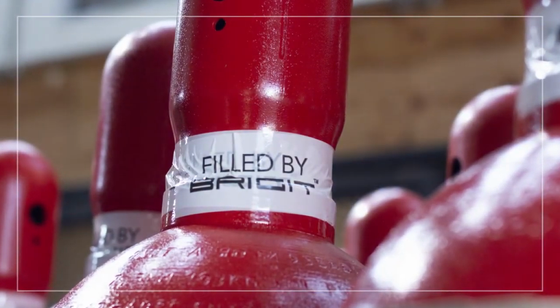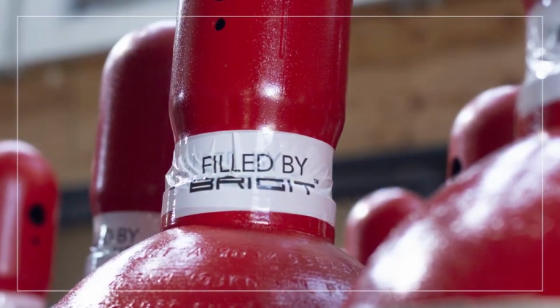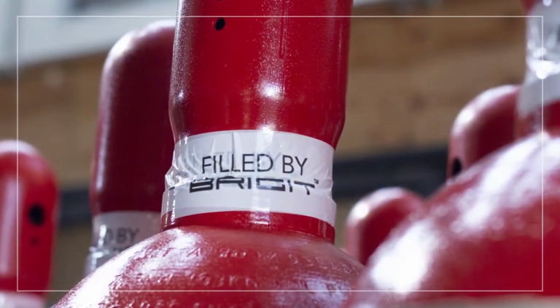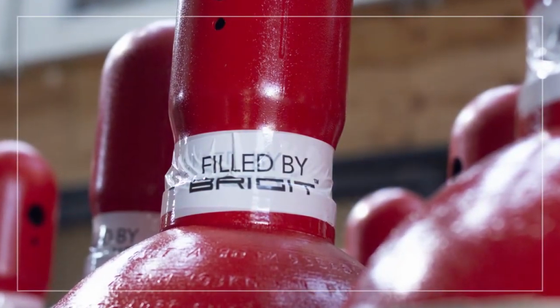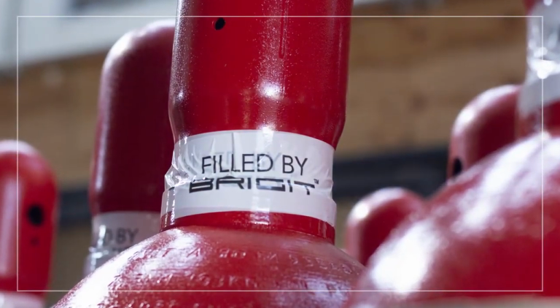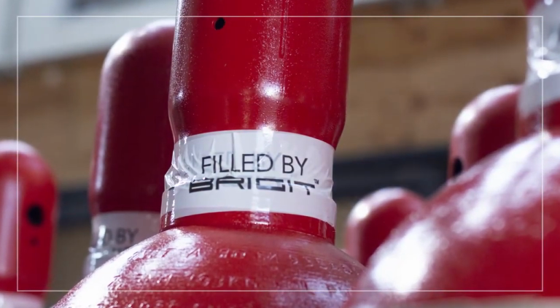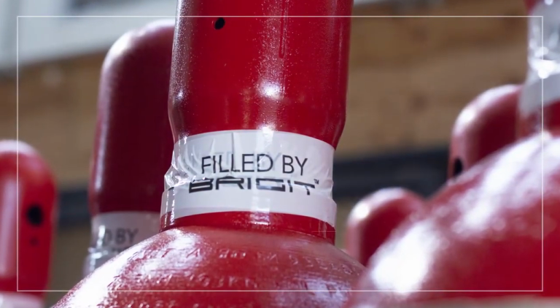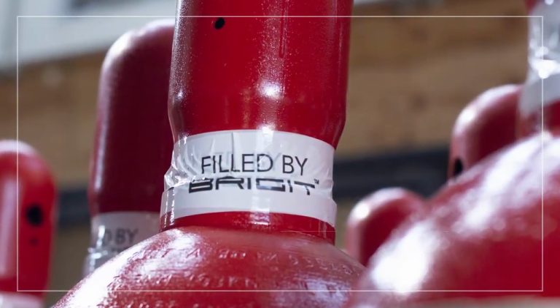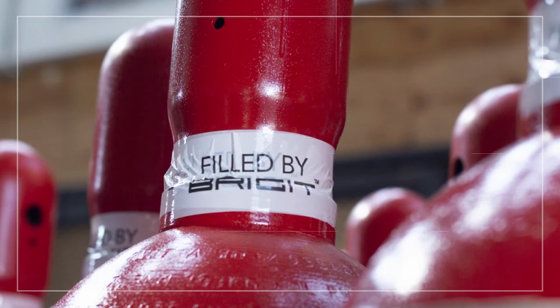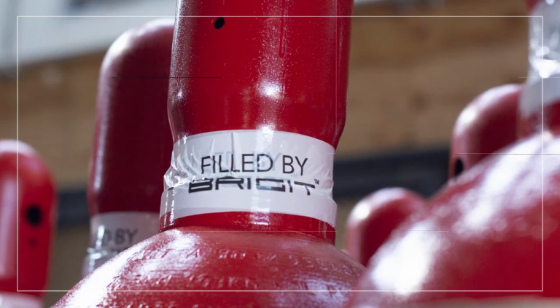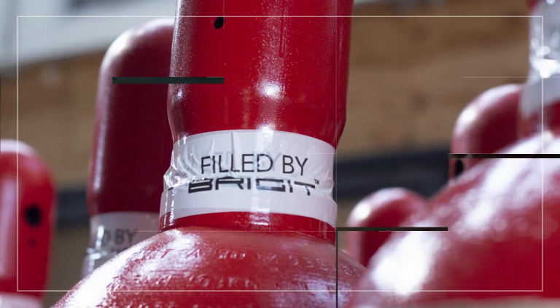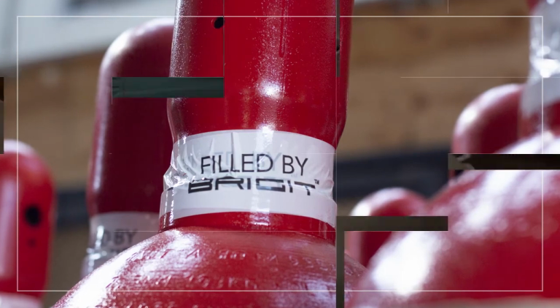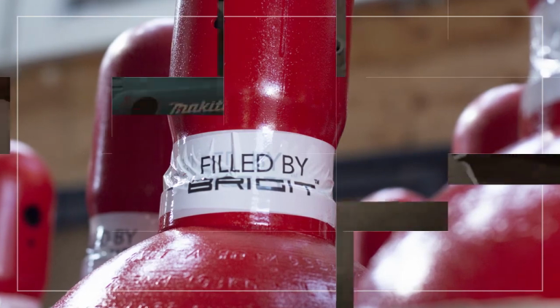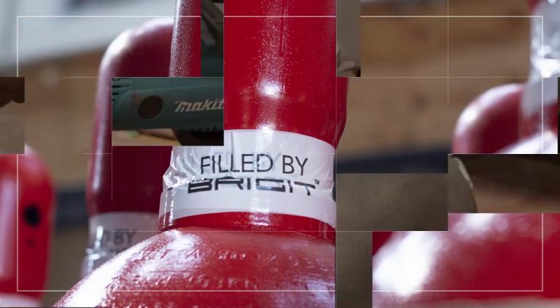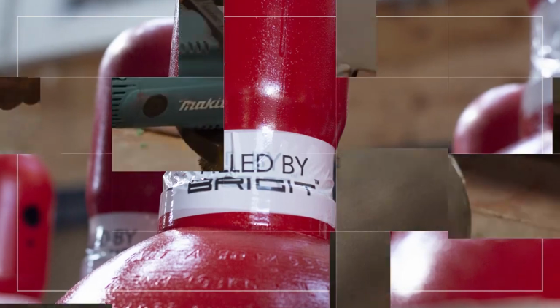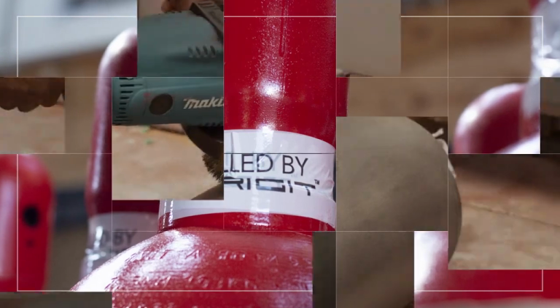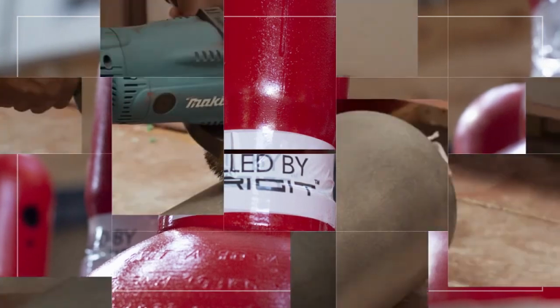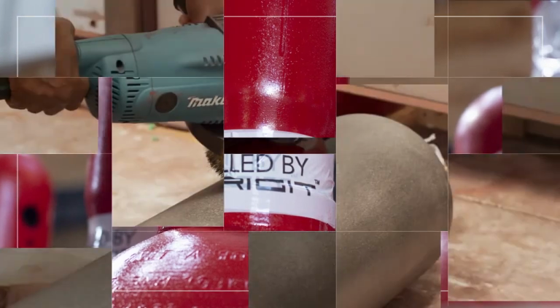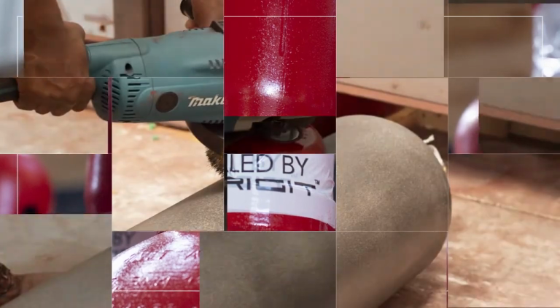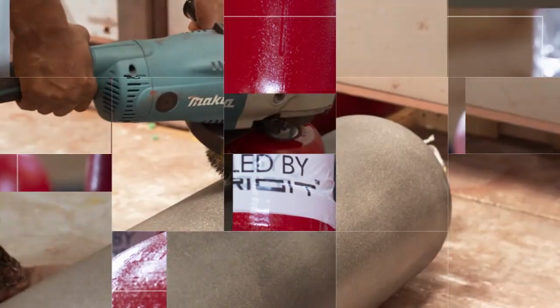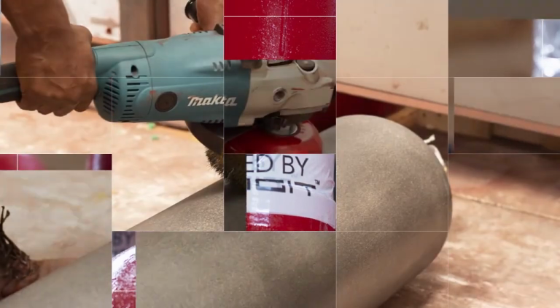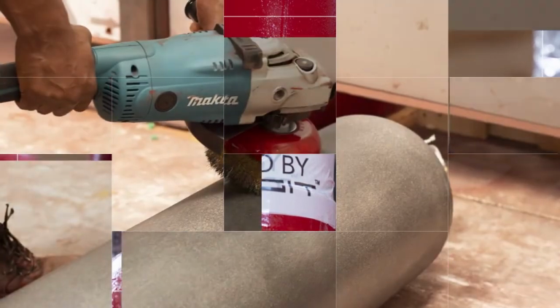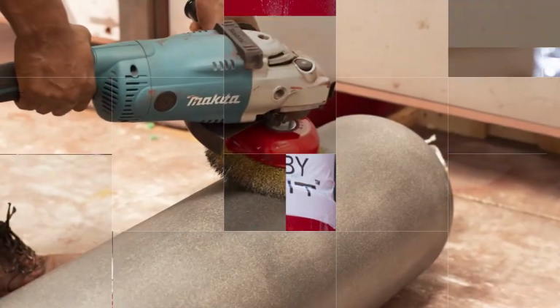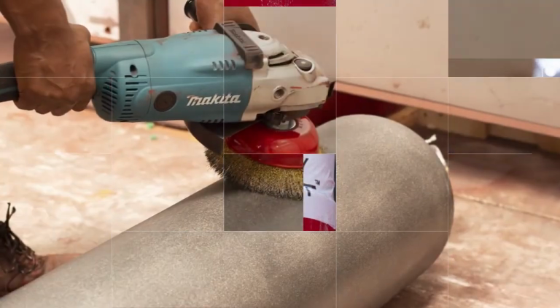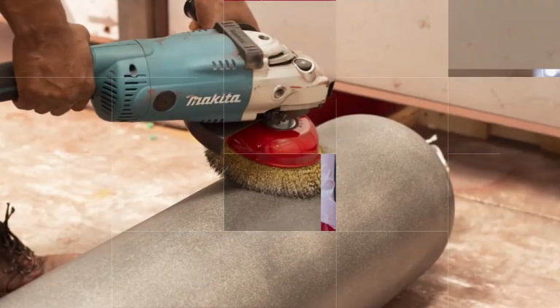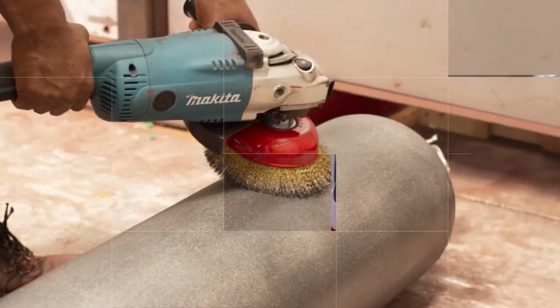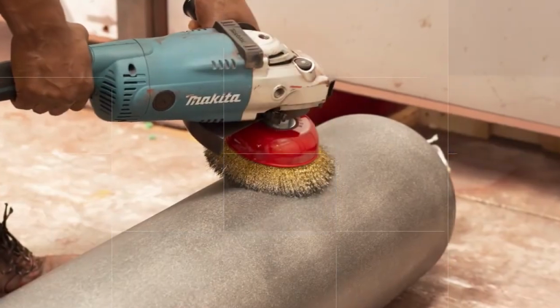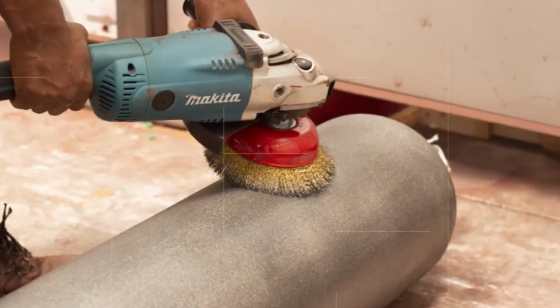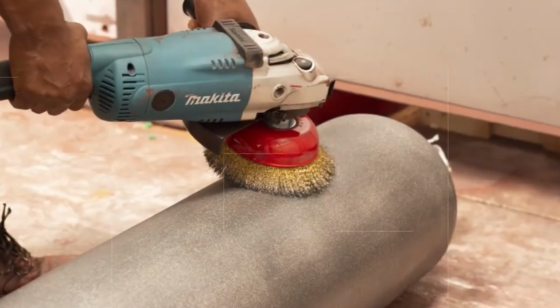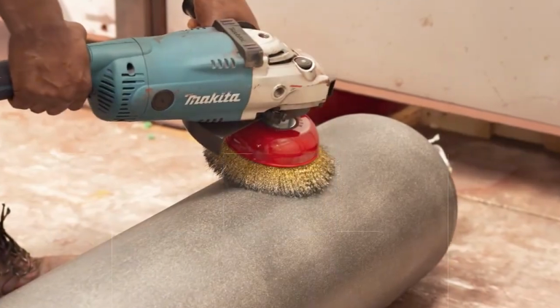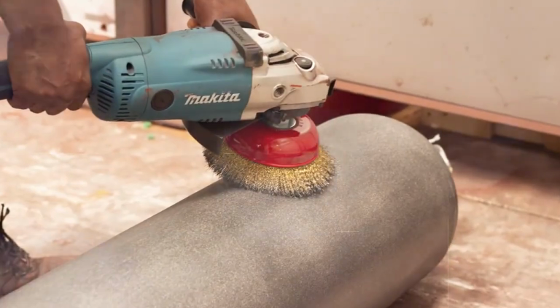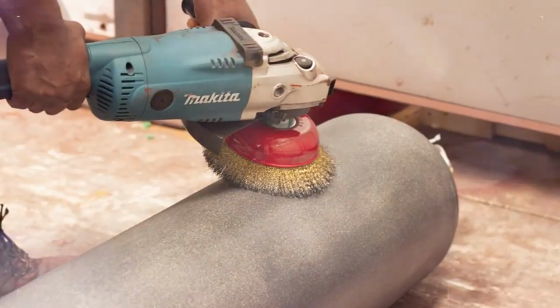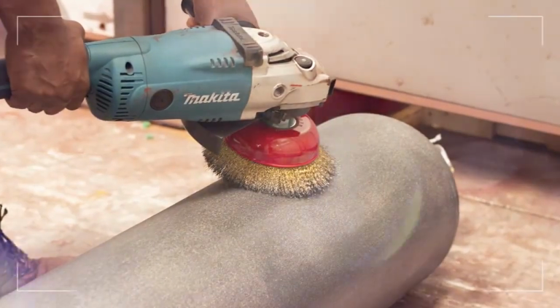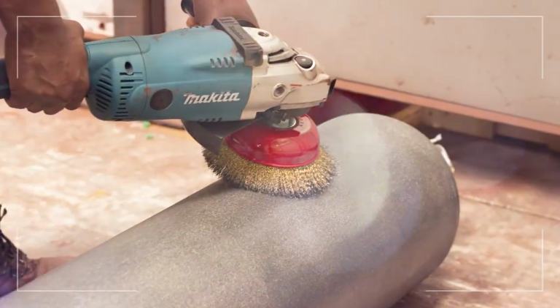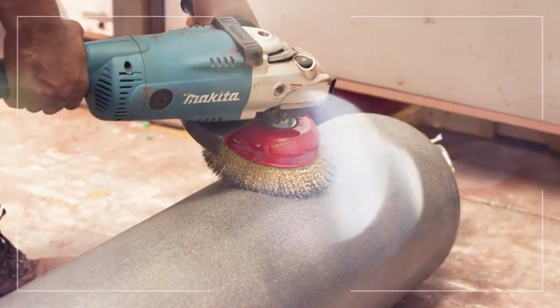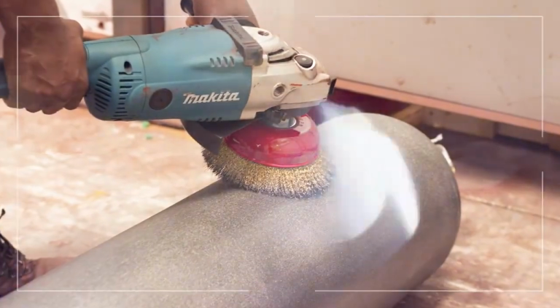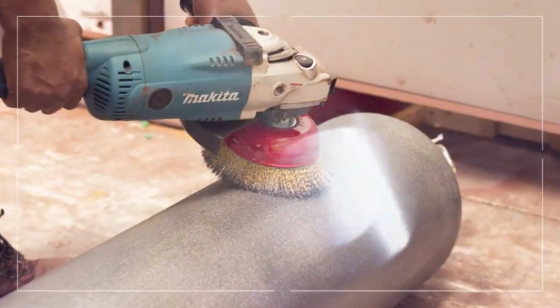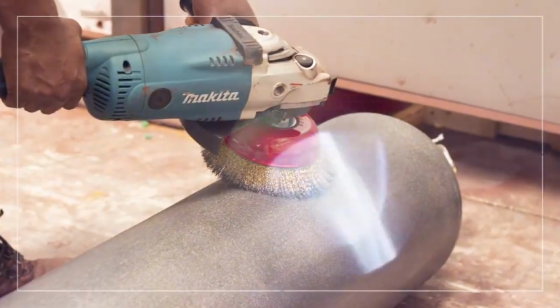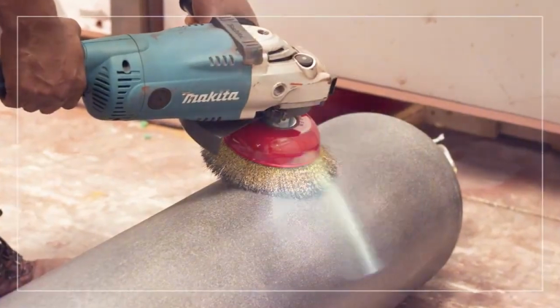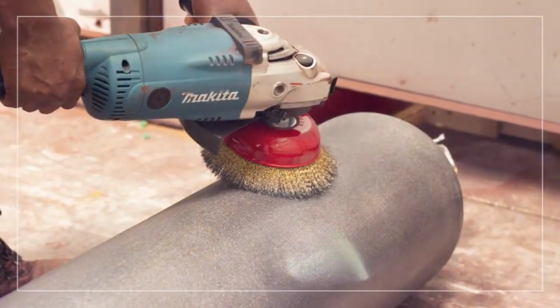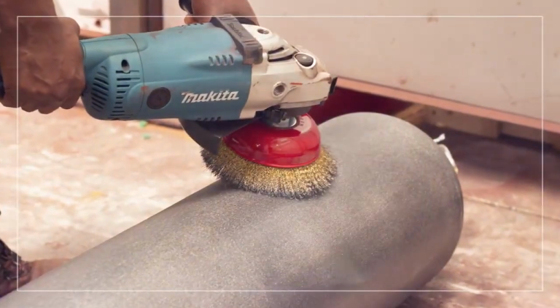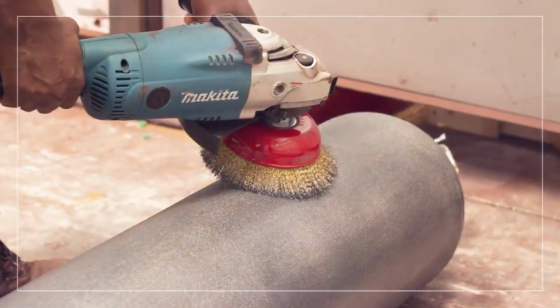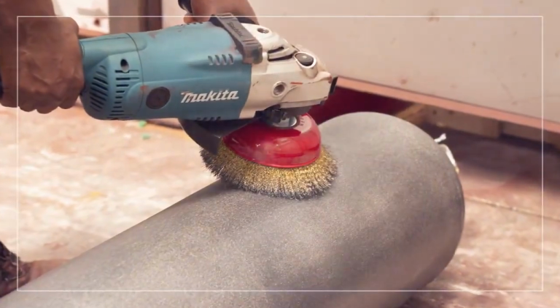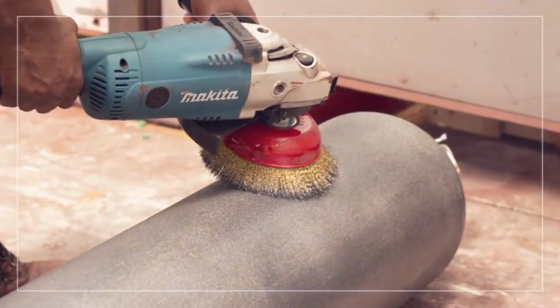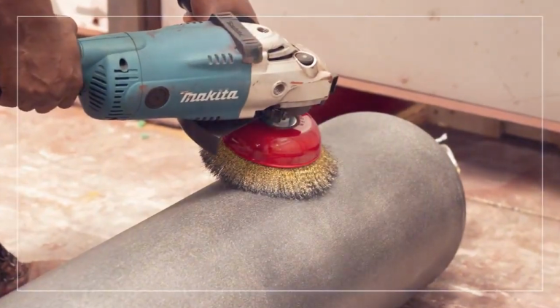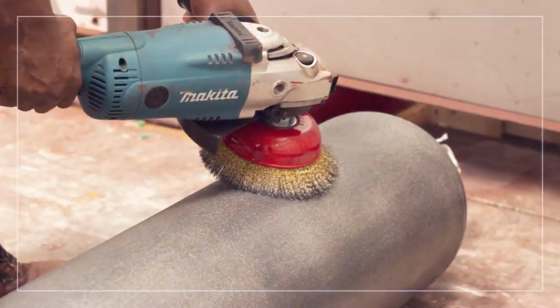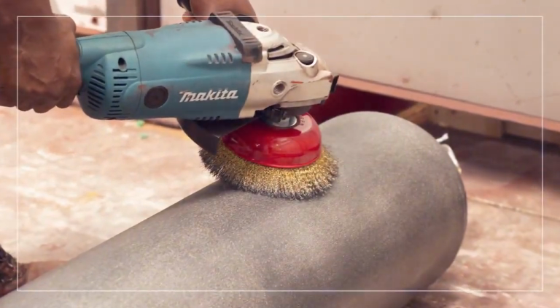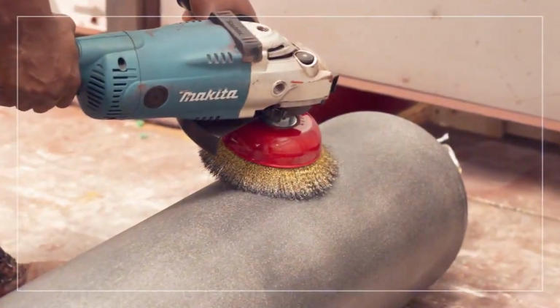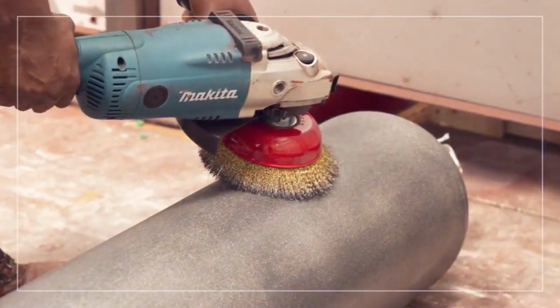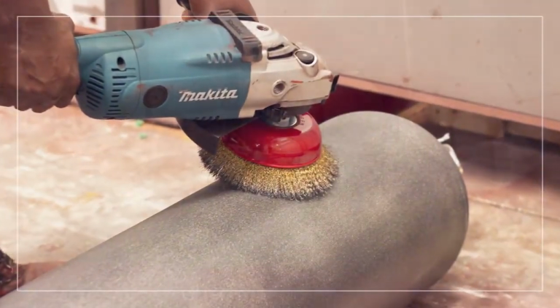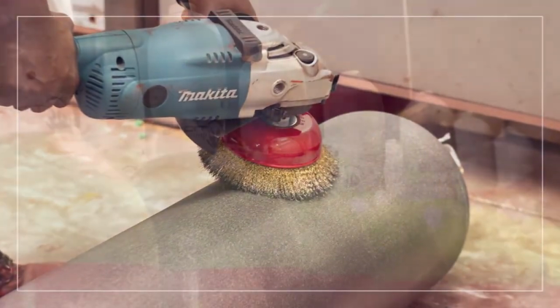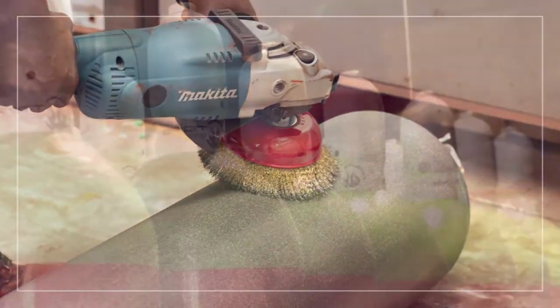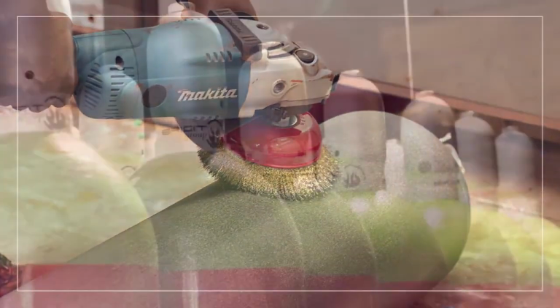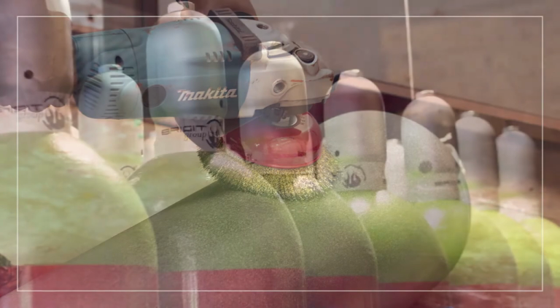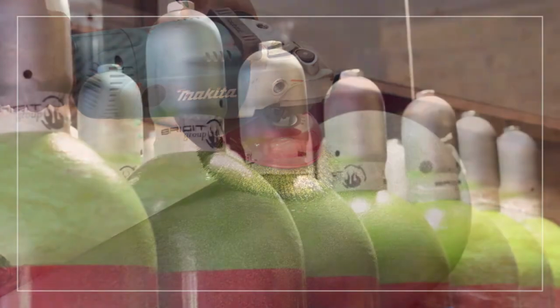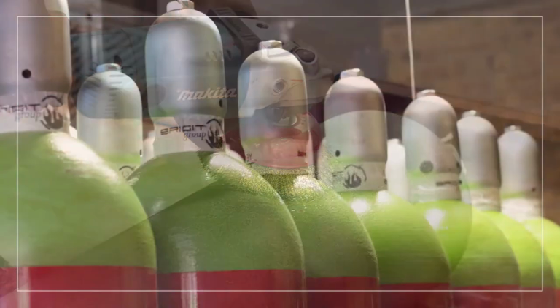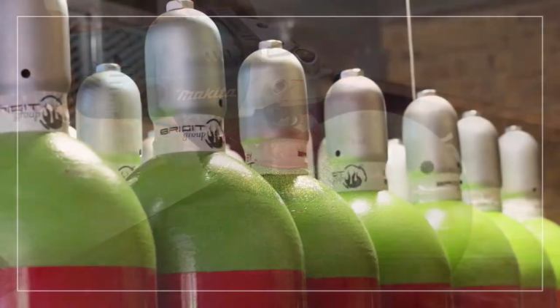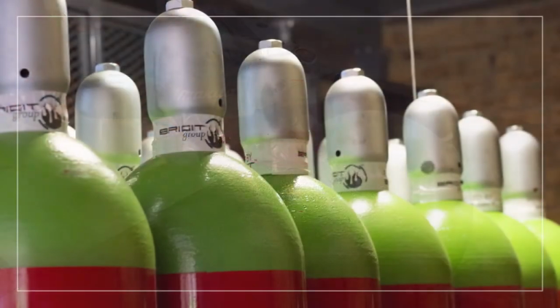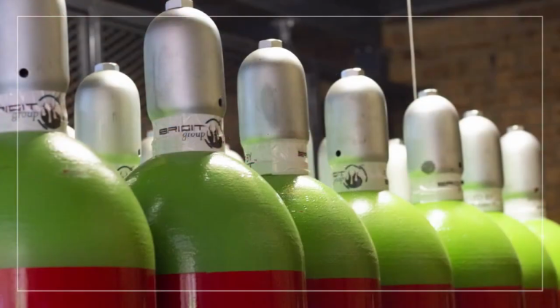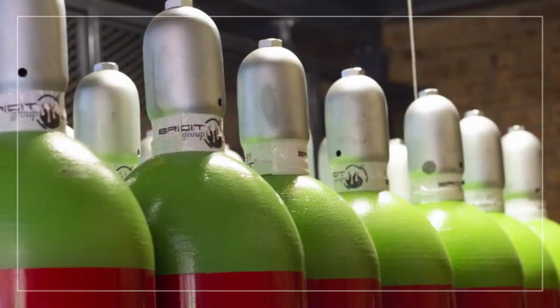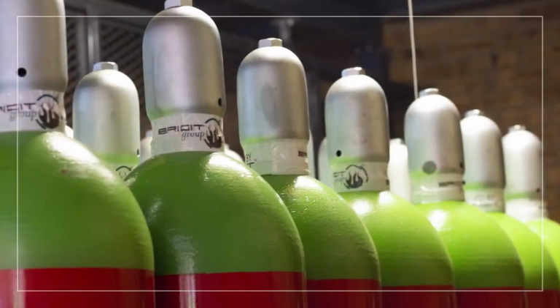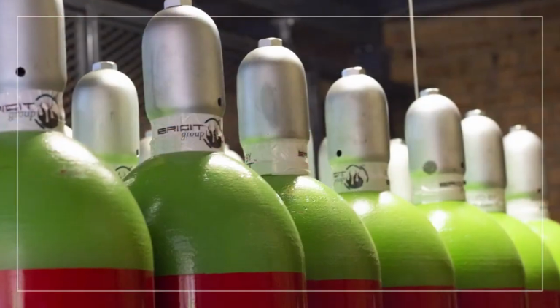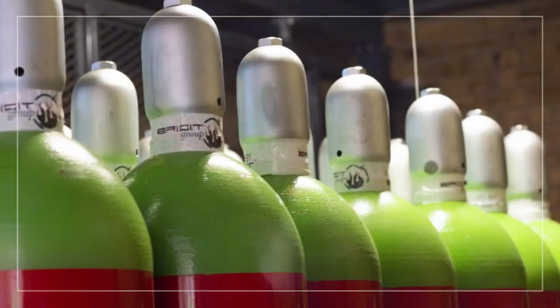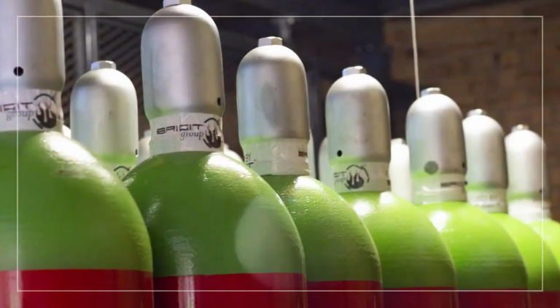We offer full cylinder revalidation, professional shot blasting and painting services with an impressive turnaround time.